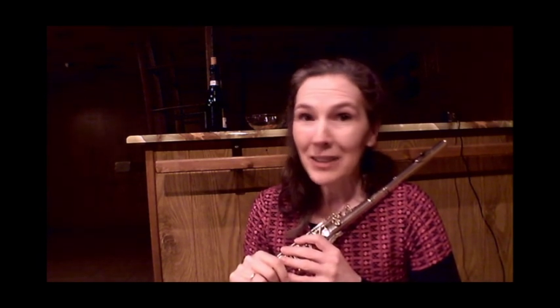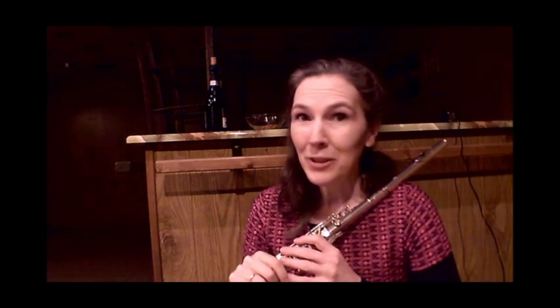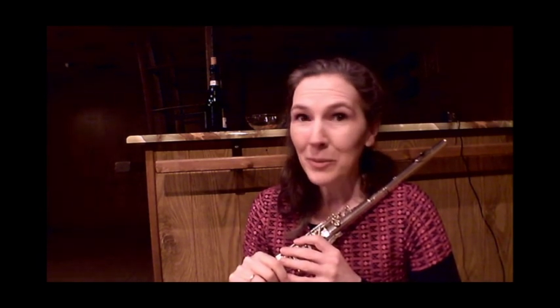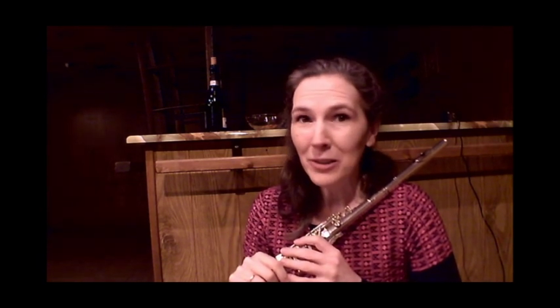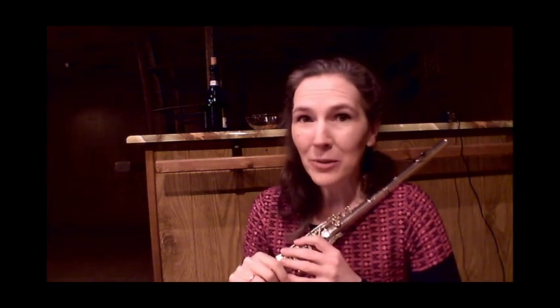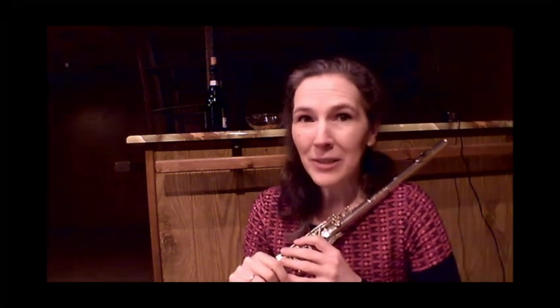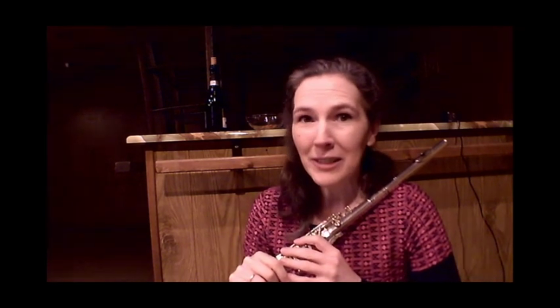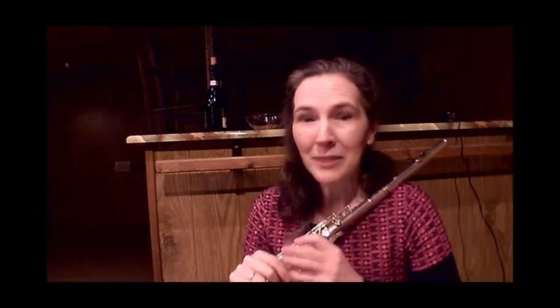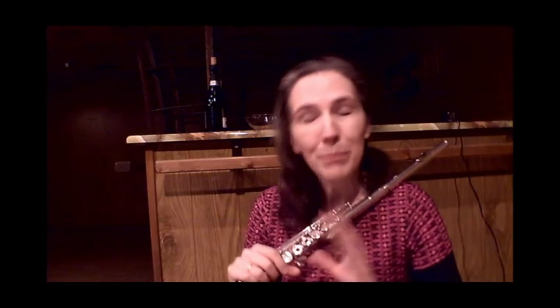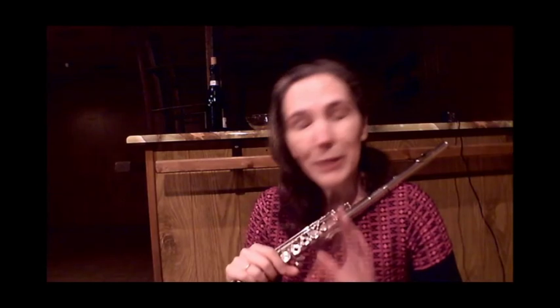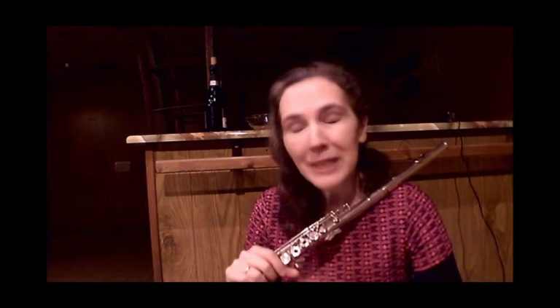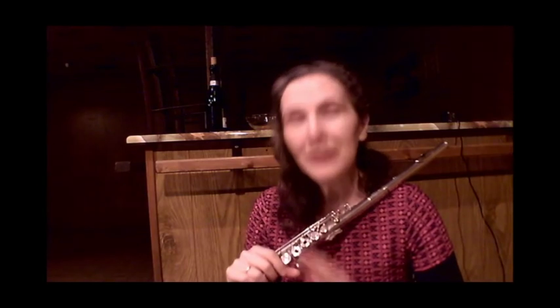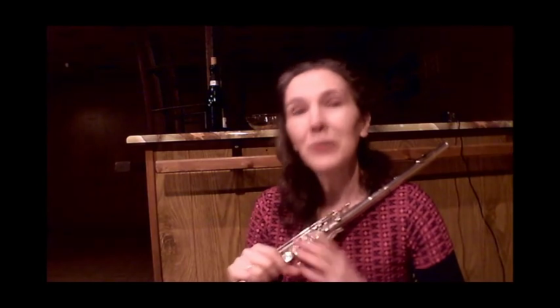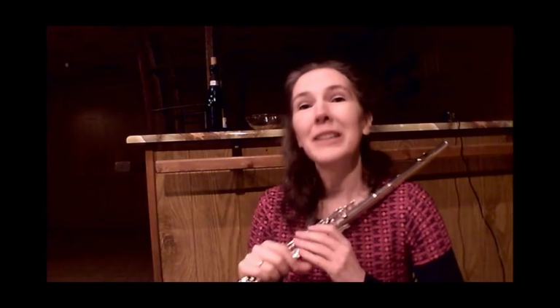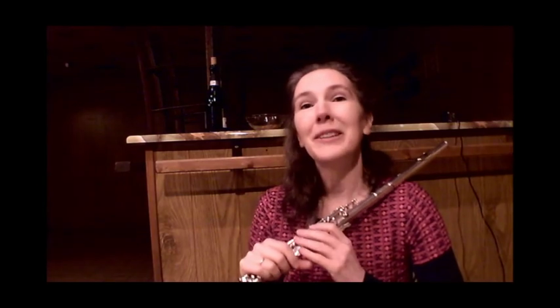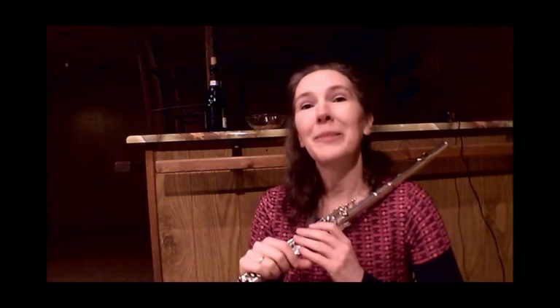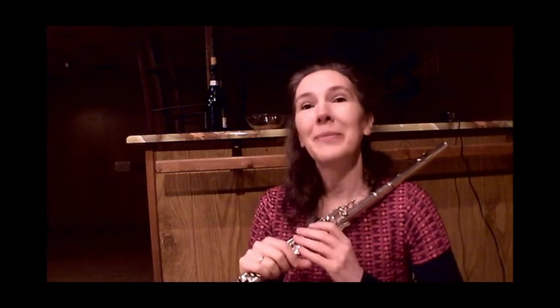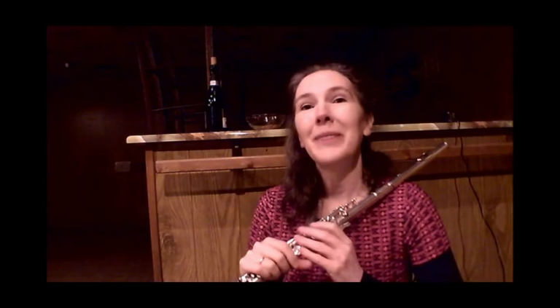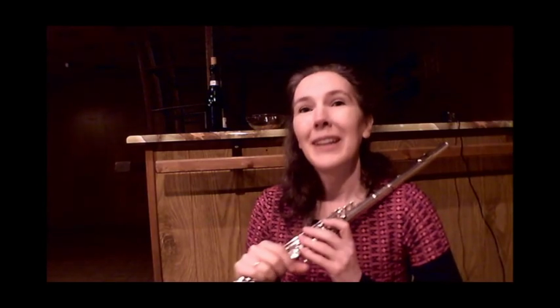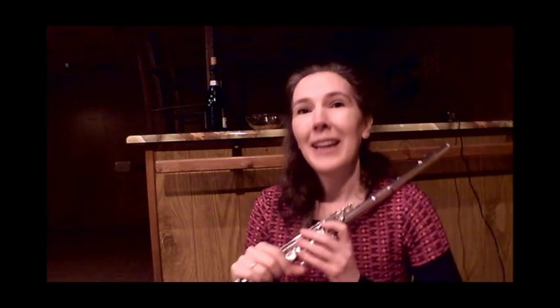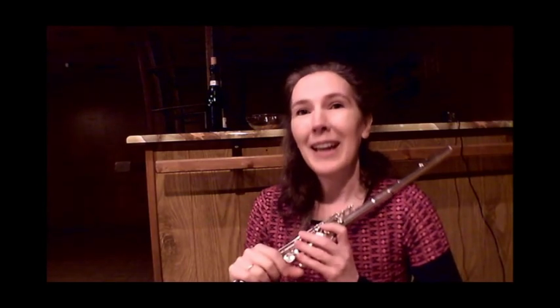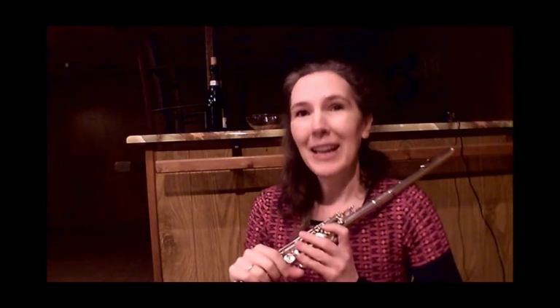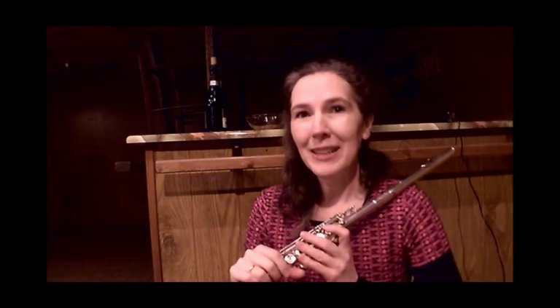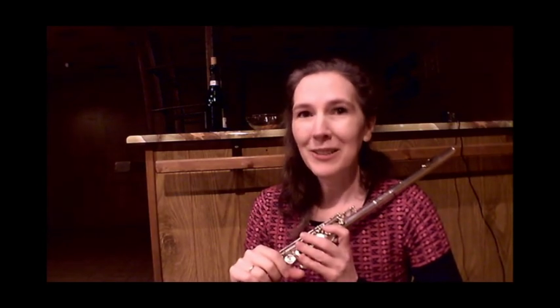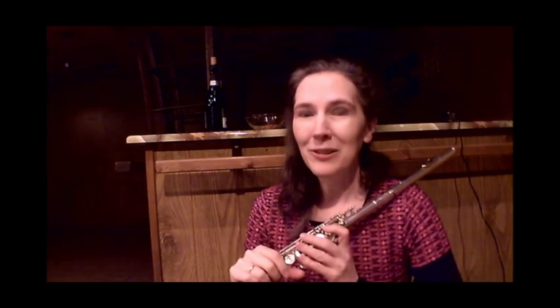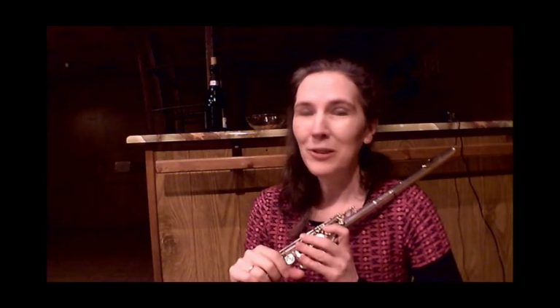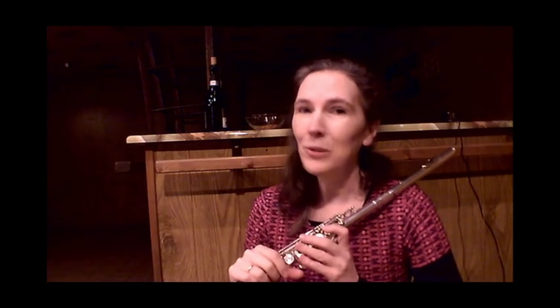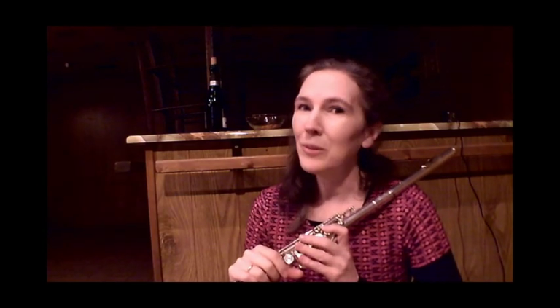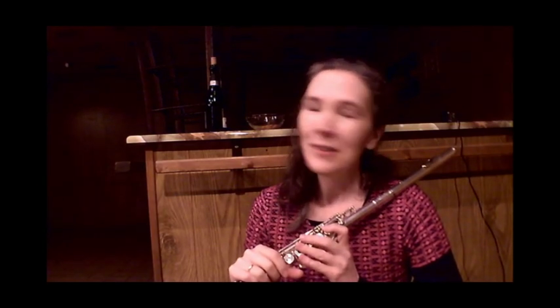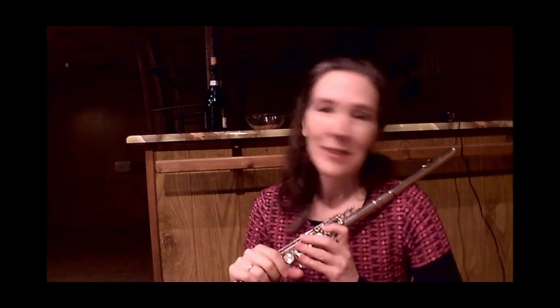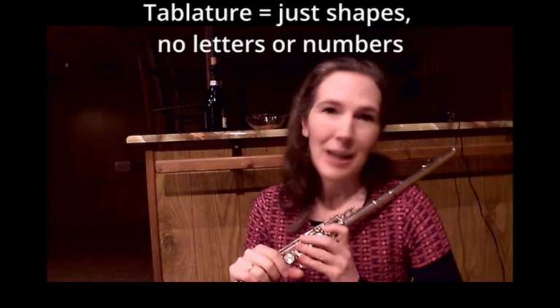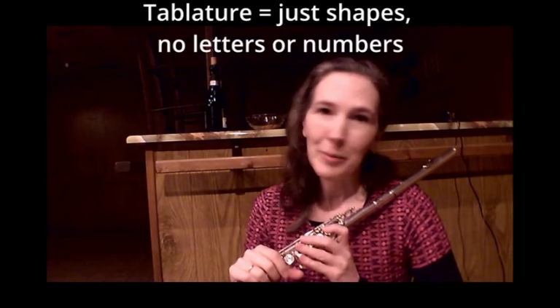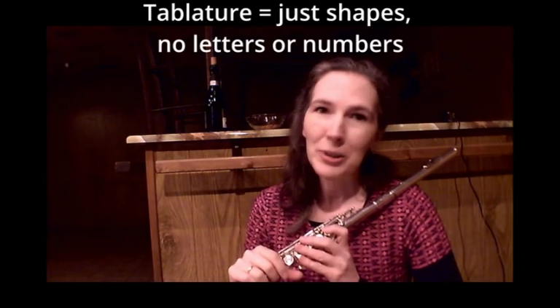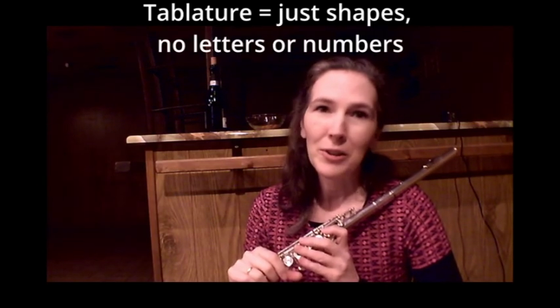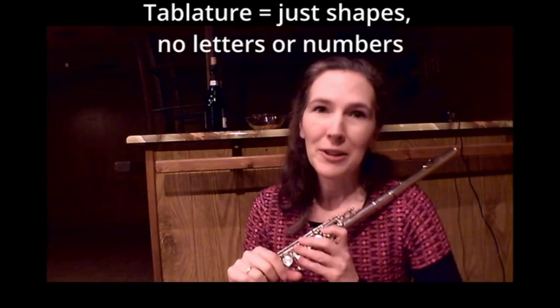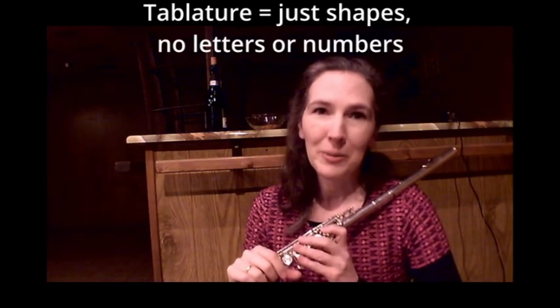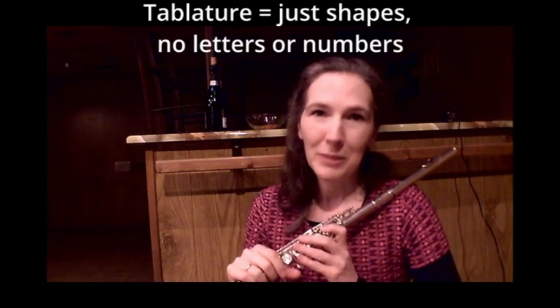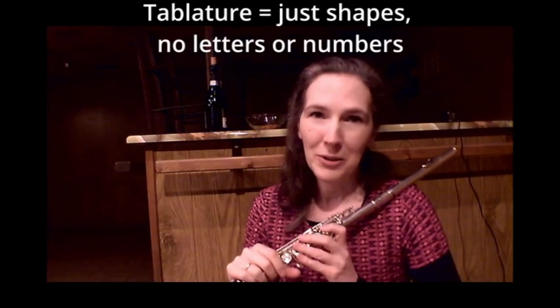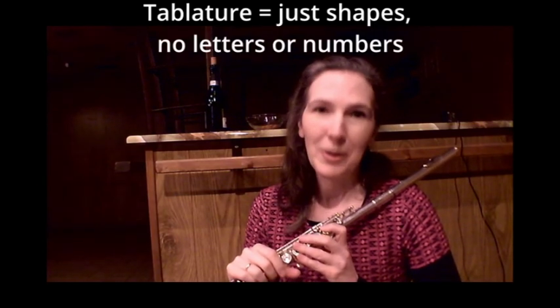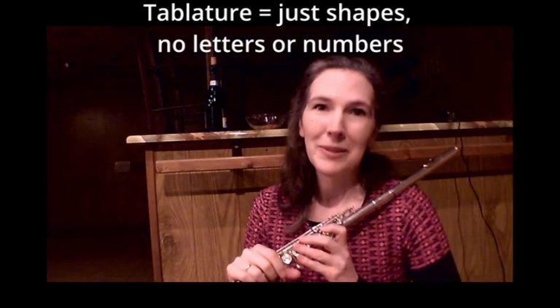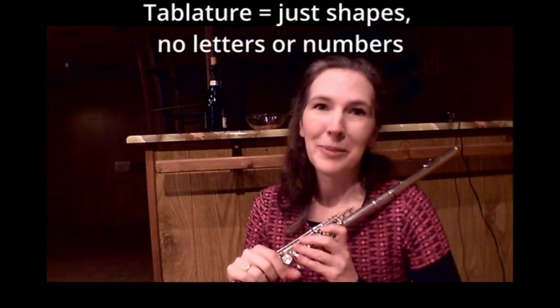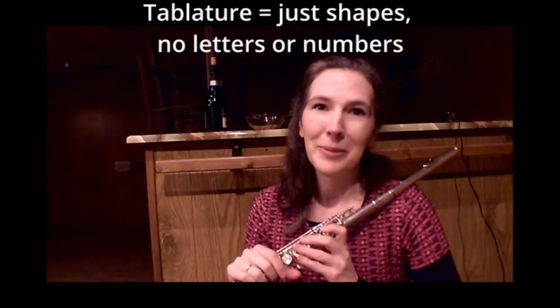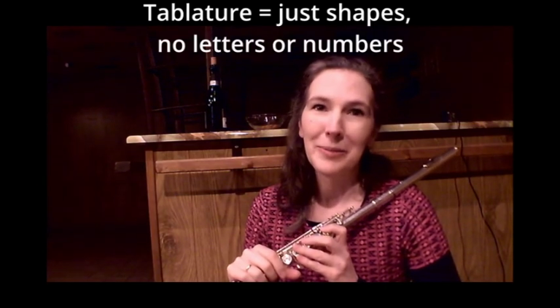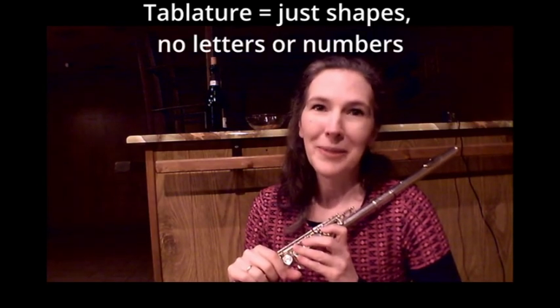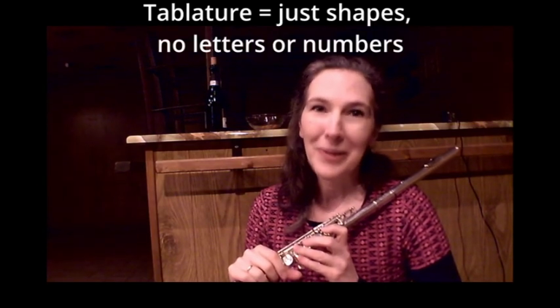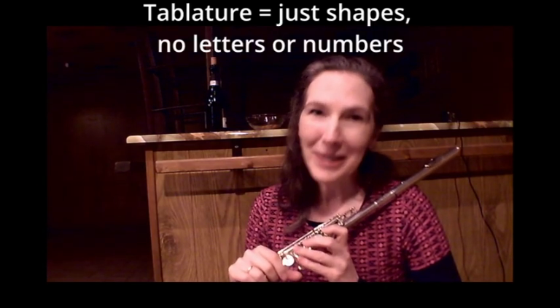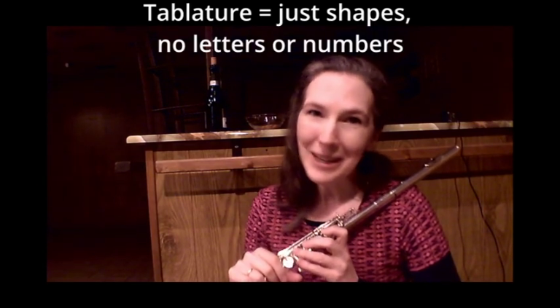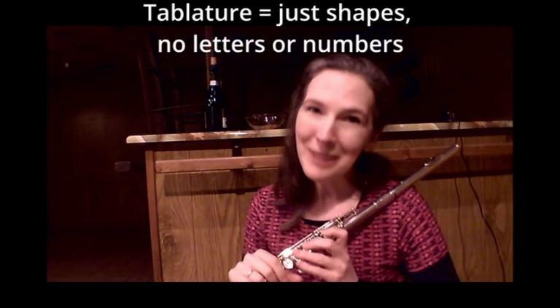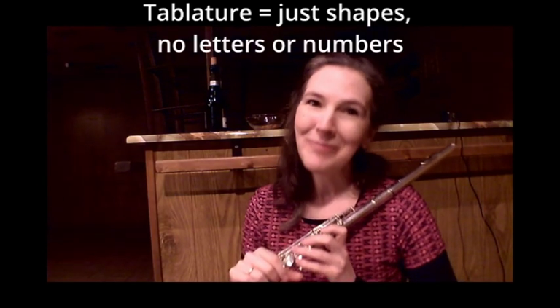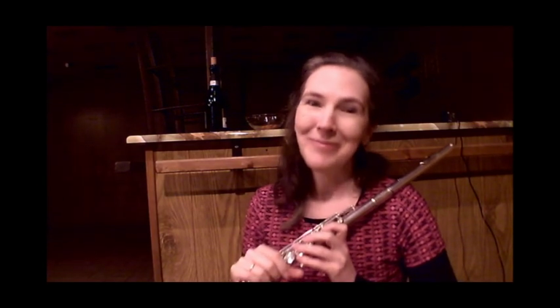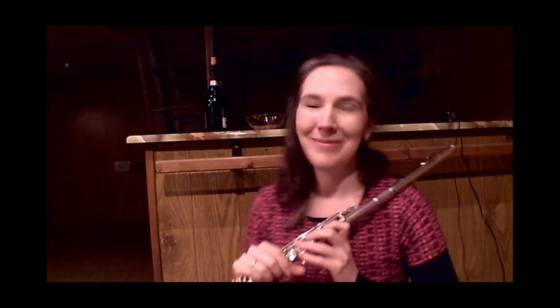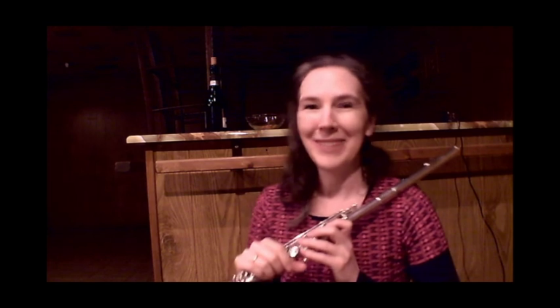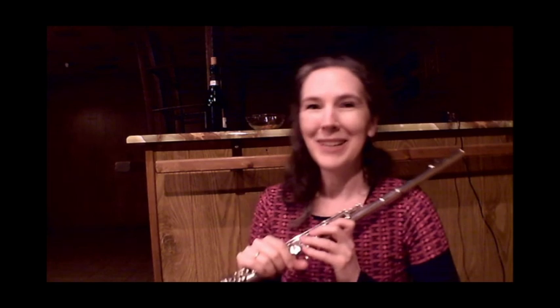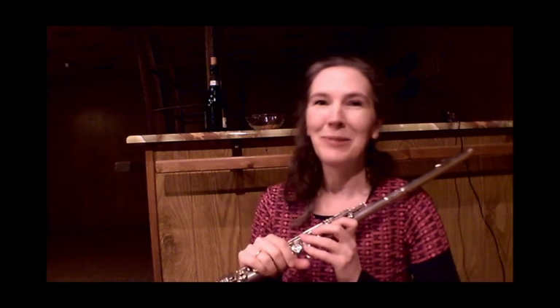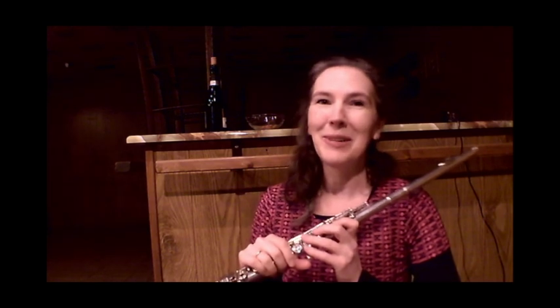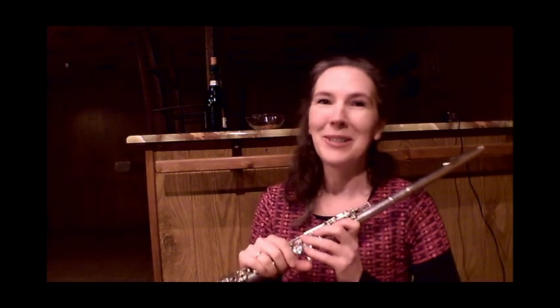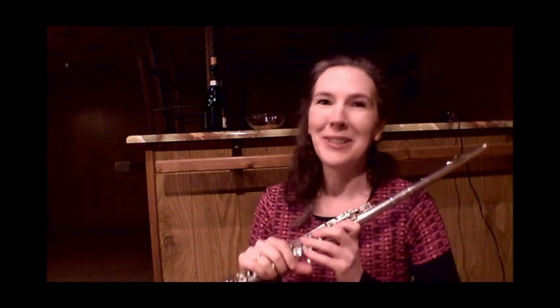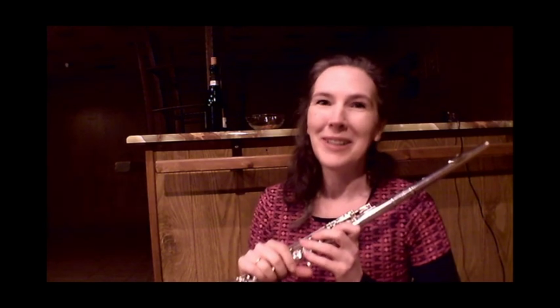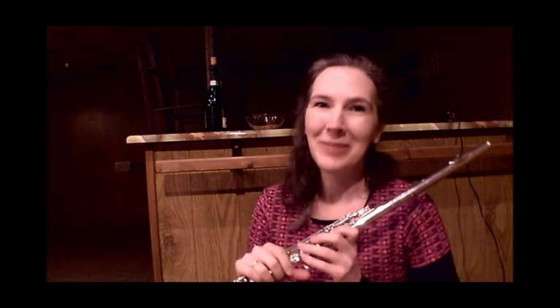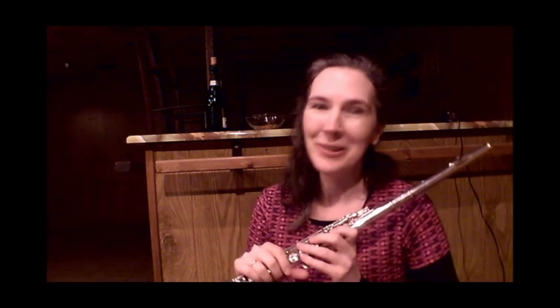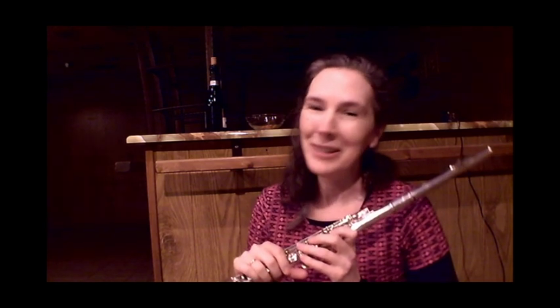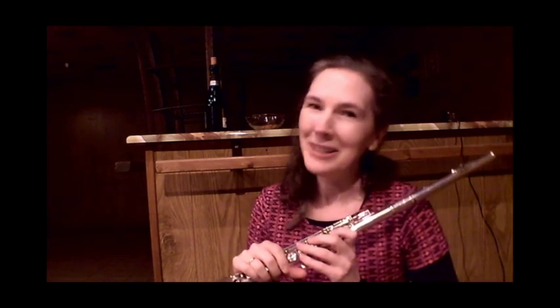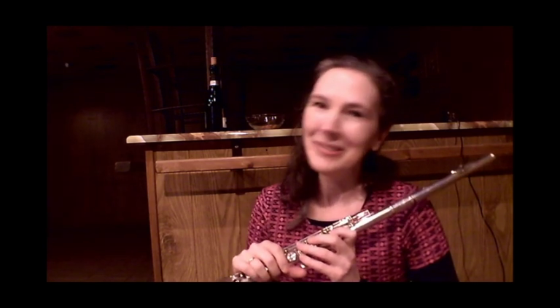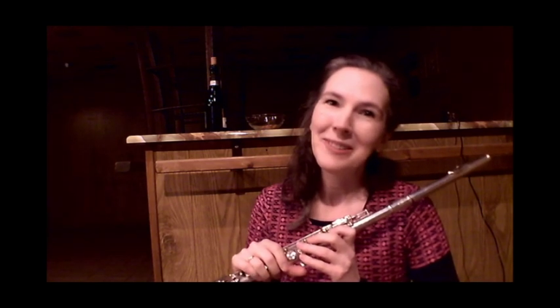That's just my two cents. Please notate them and use tablature as much as possible. Thanks for watching. Have a great evening.